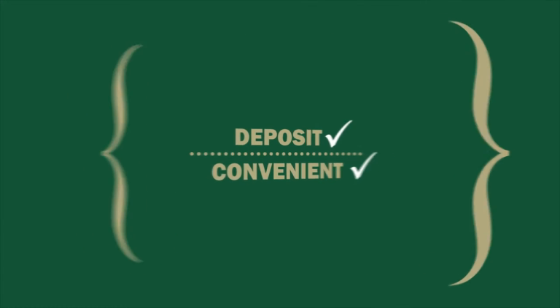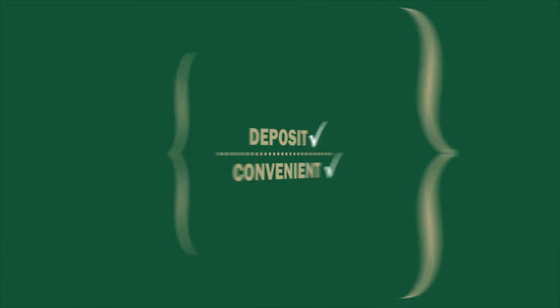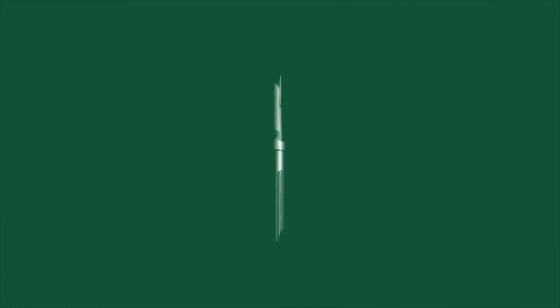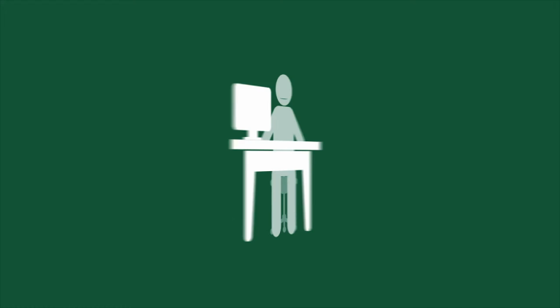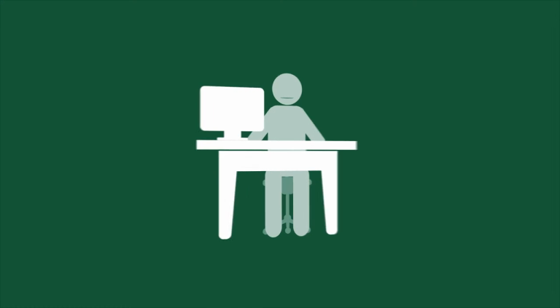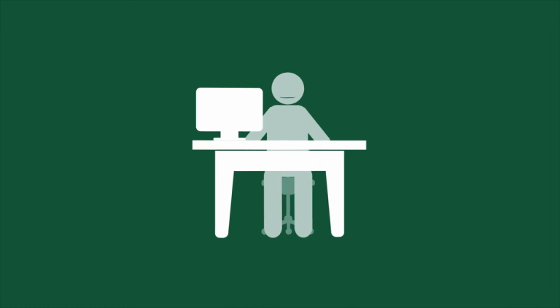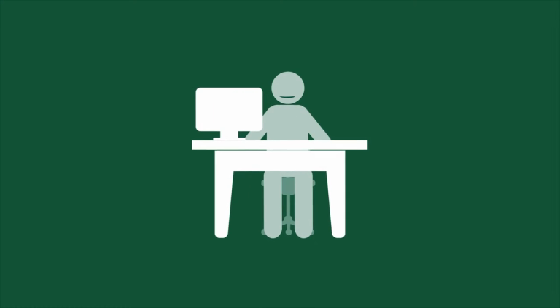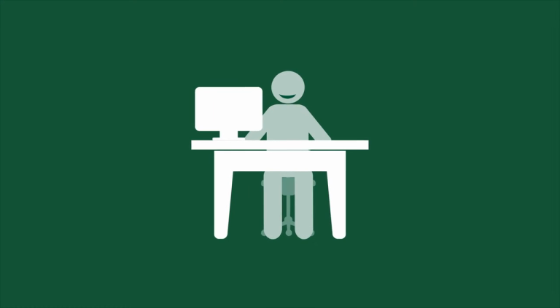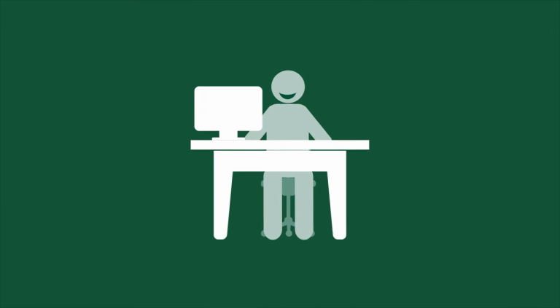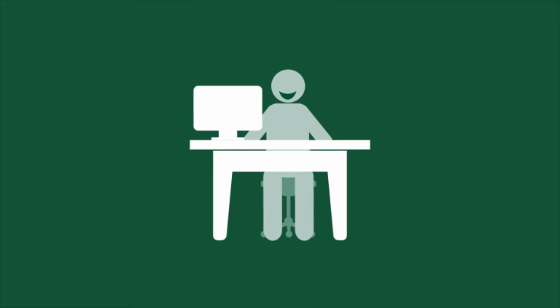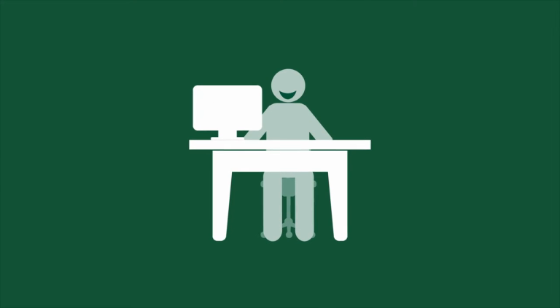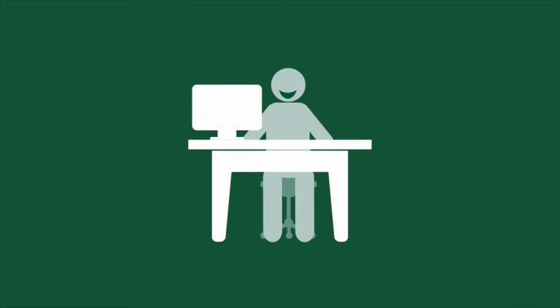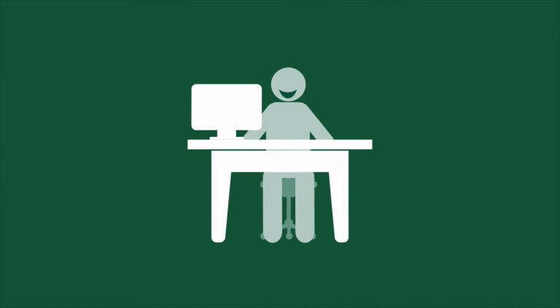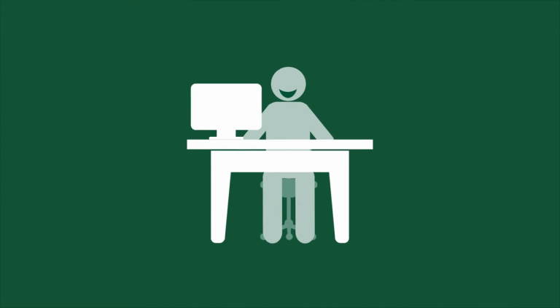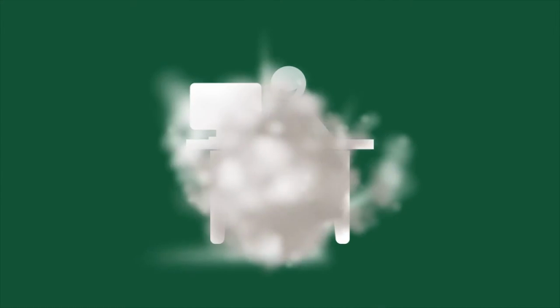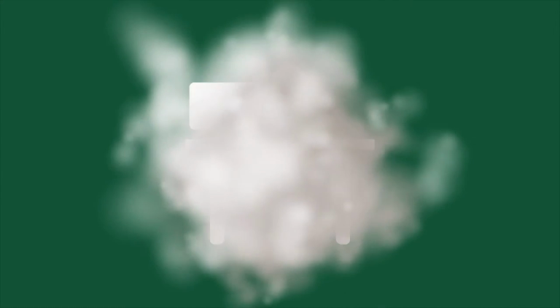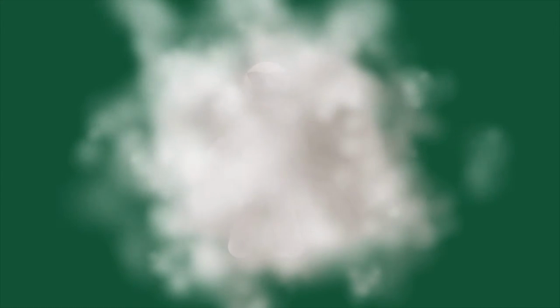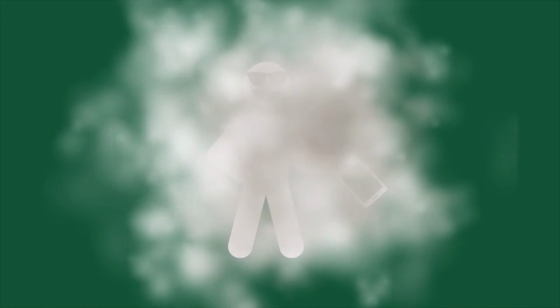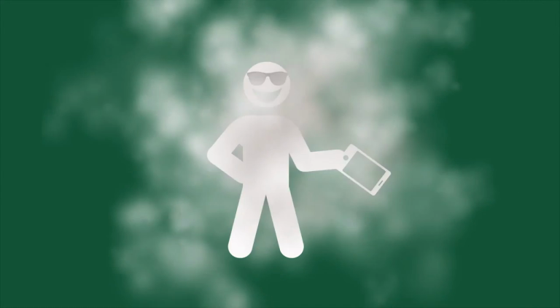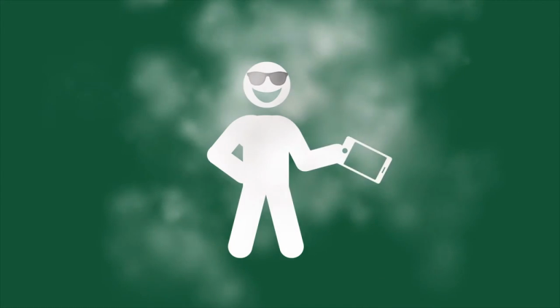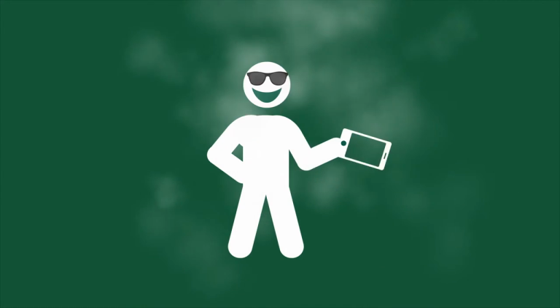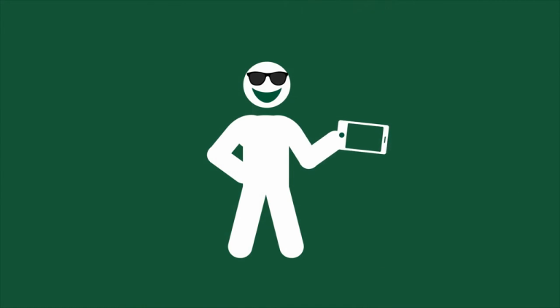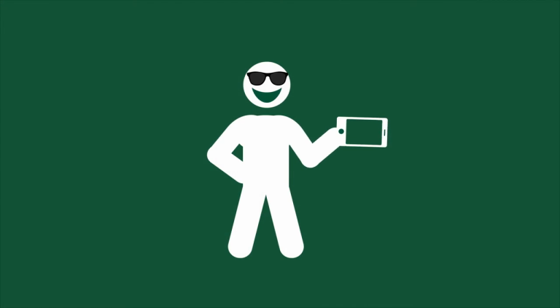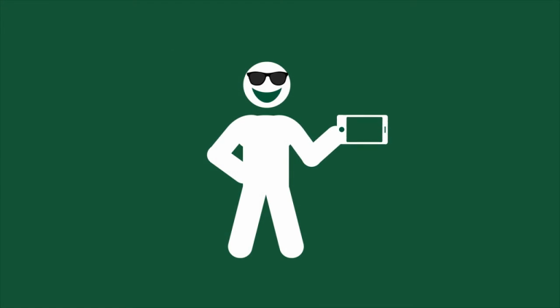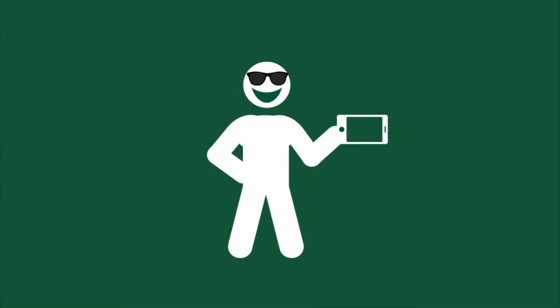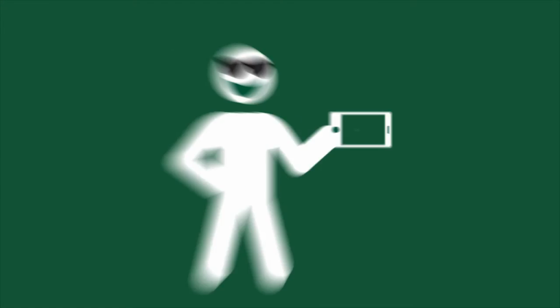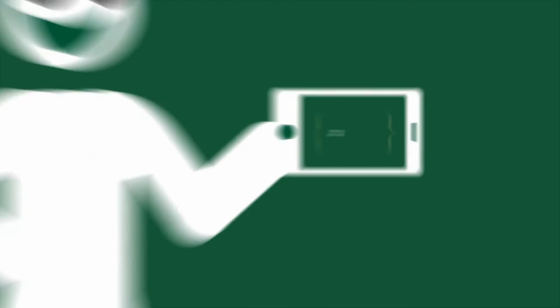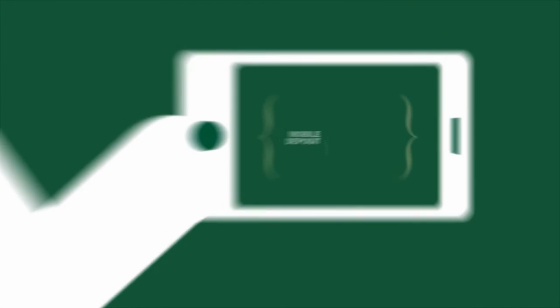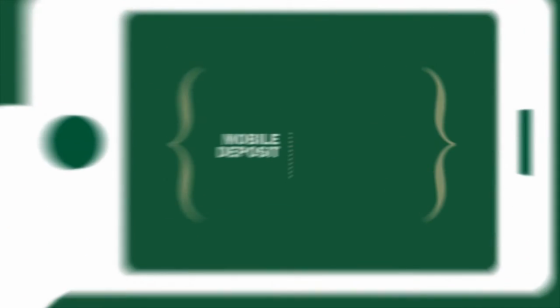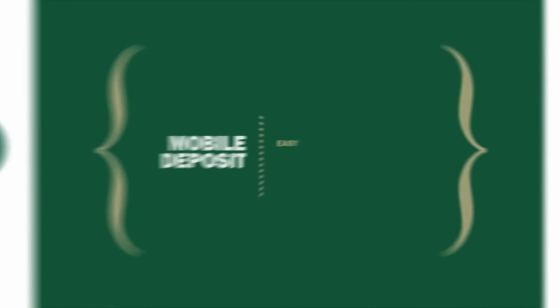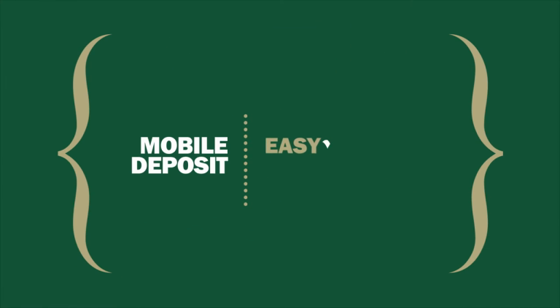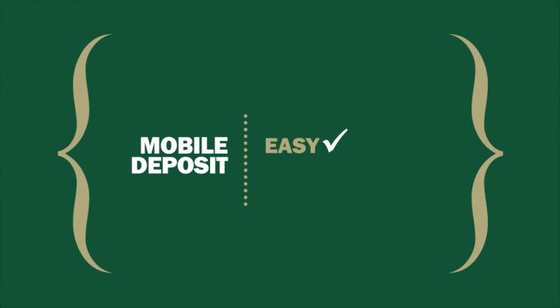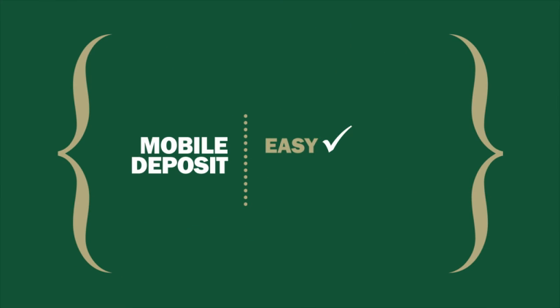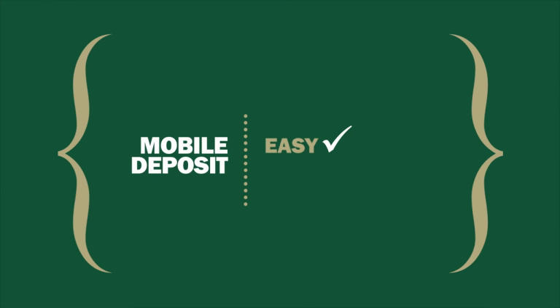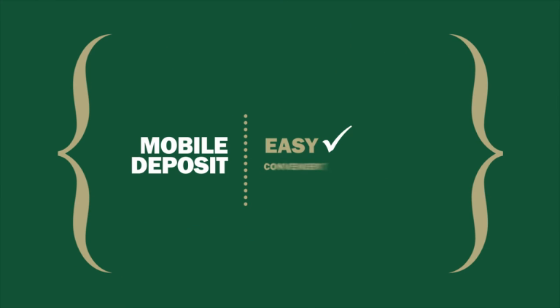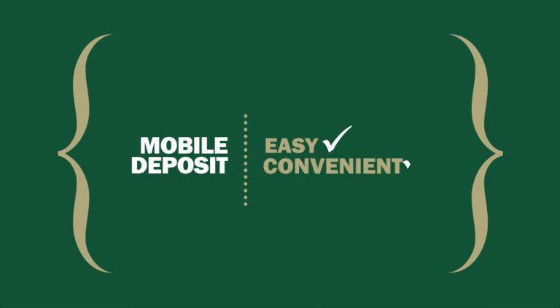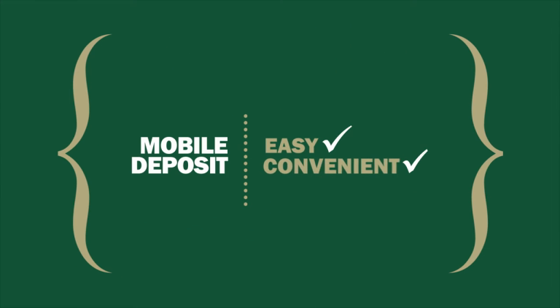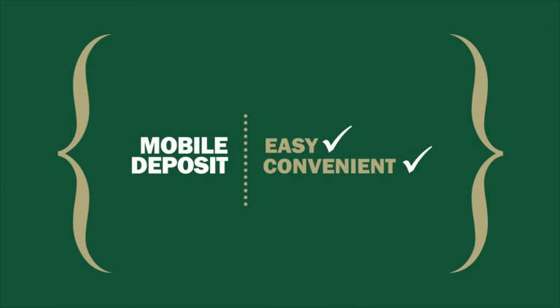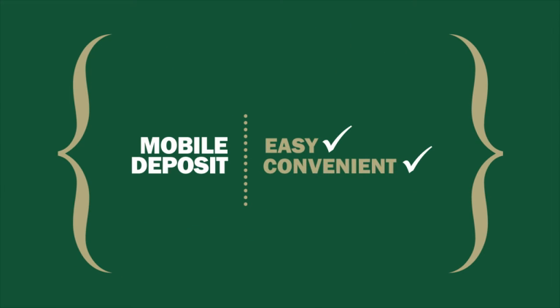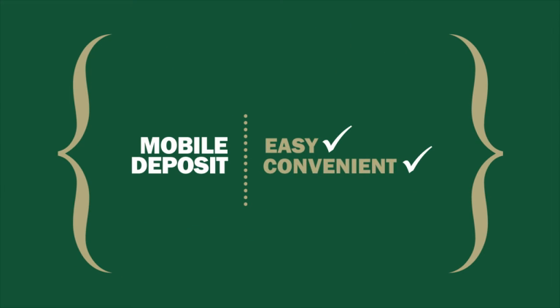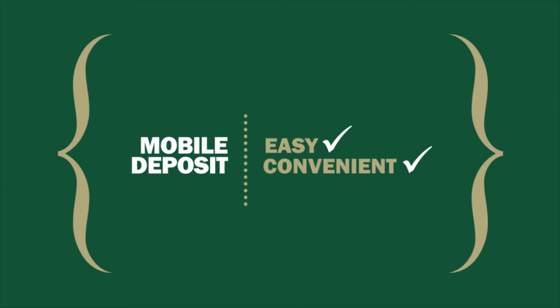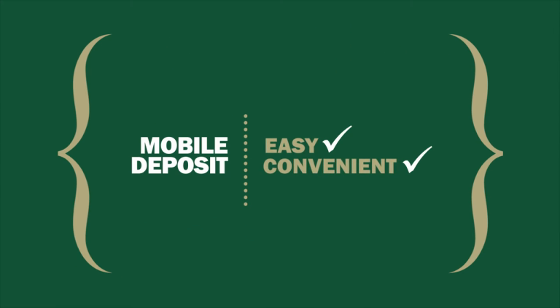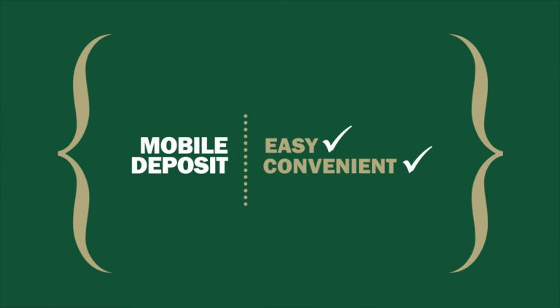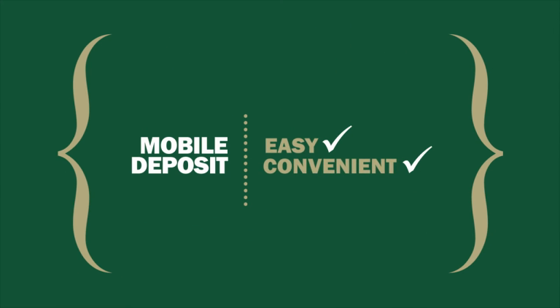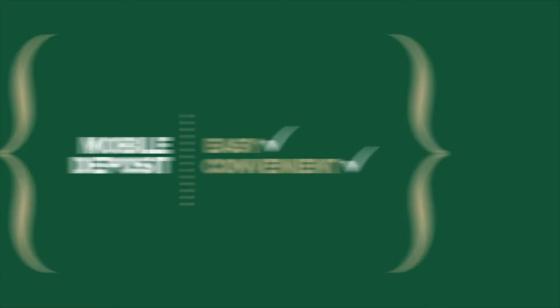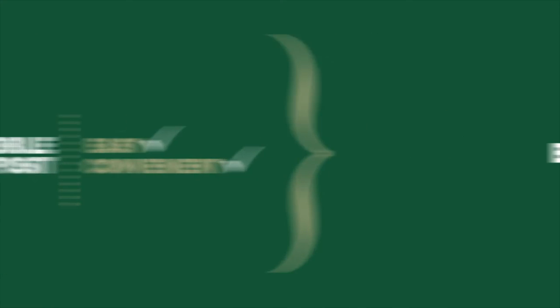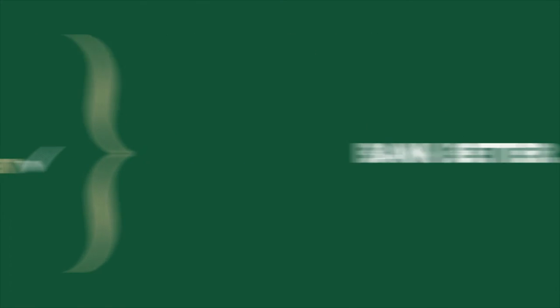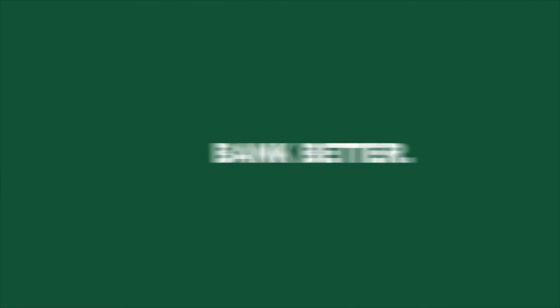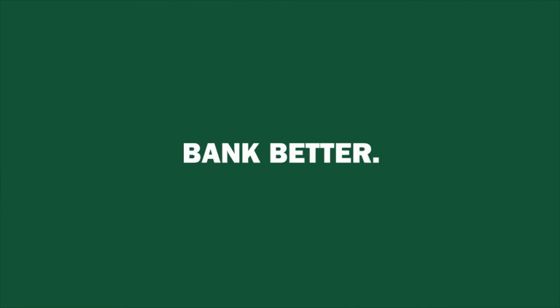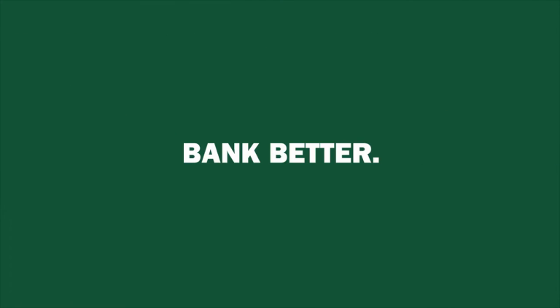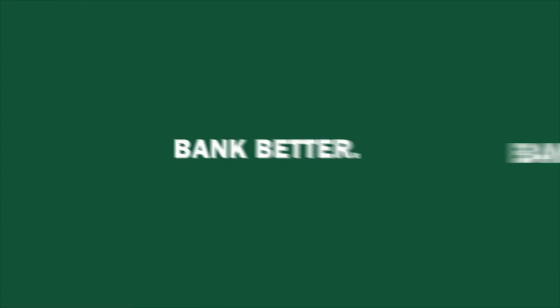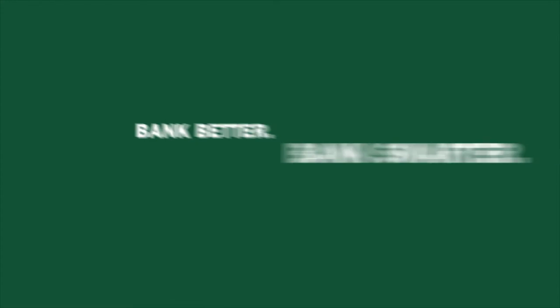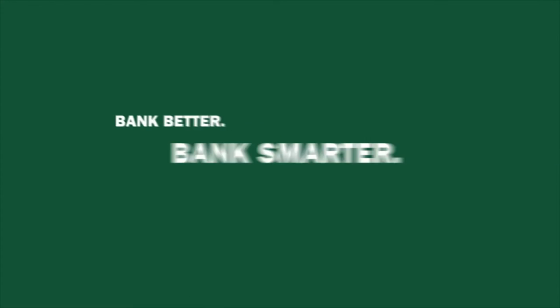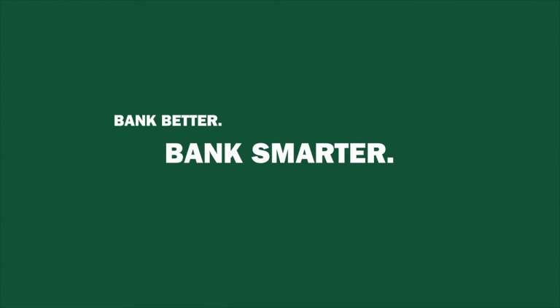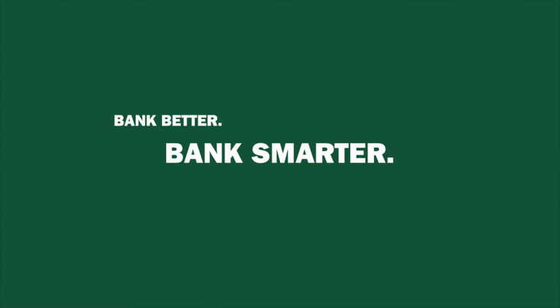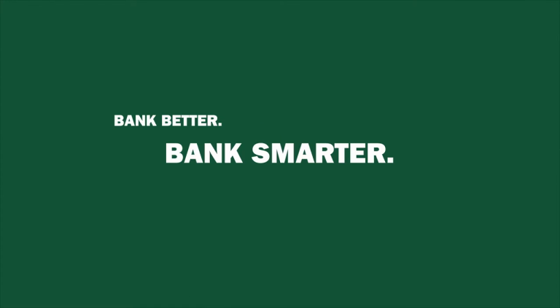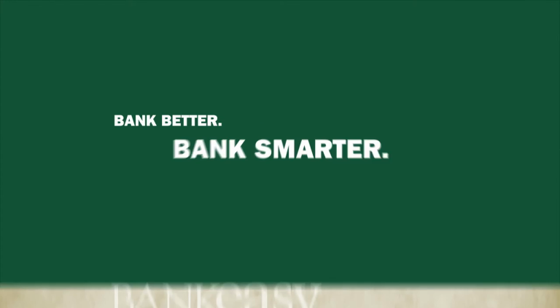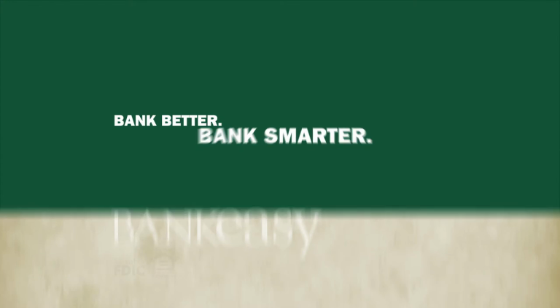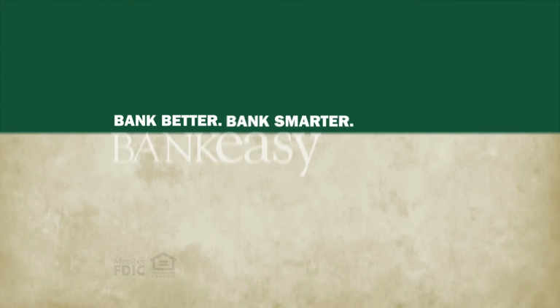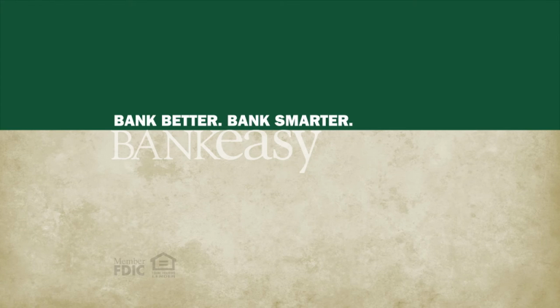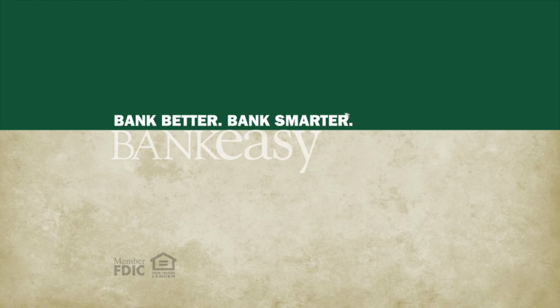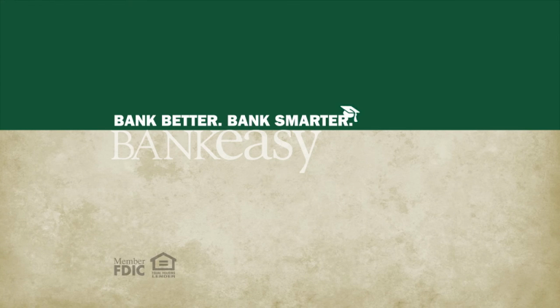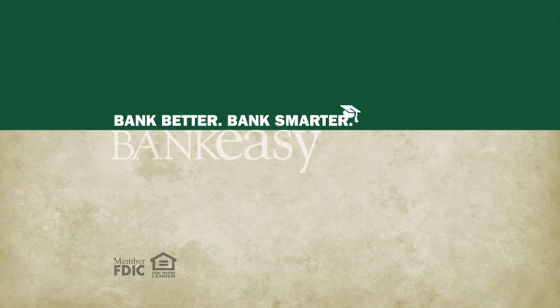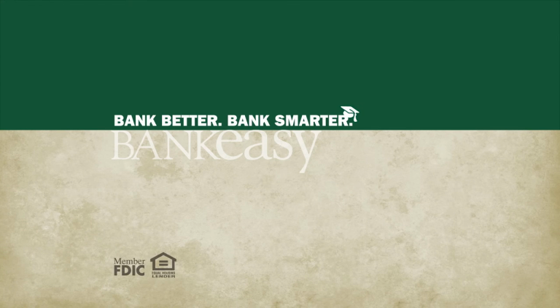Become an online banking customer, and Mobile Deposit lightens your load. Easy and convenient. Bank better. Bank smarter. Bank easy.